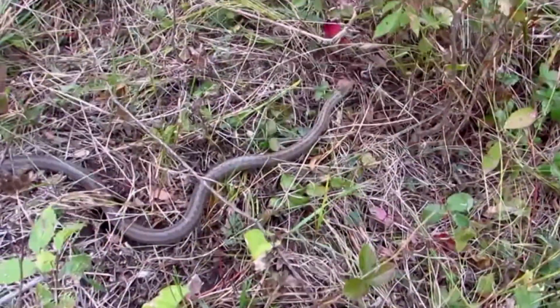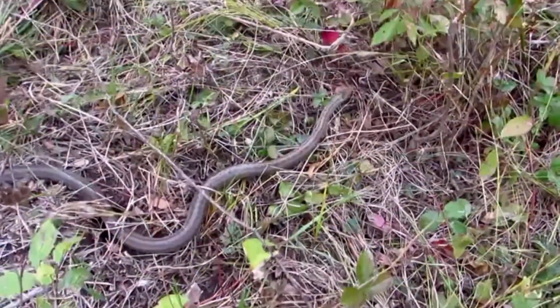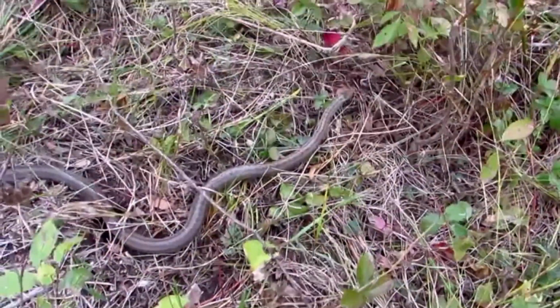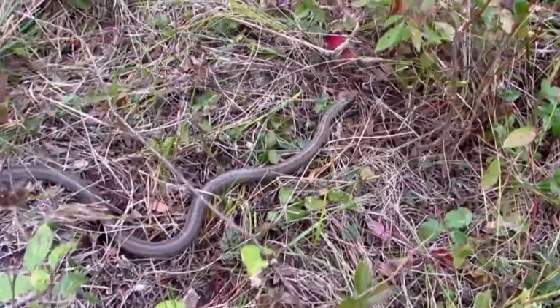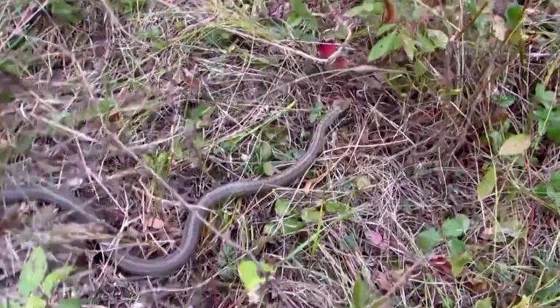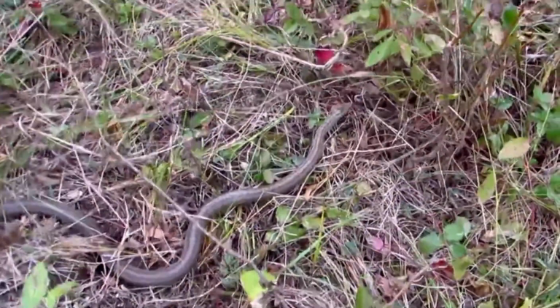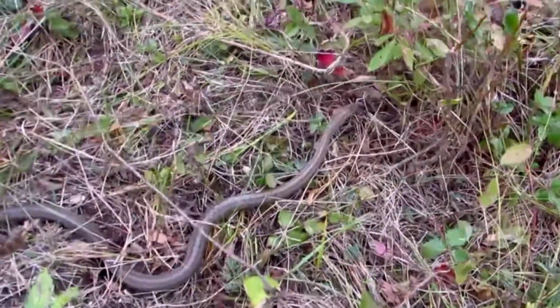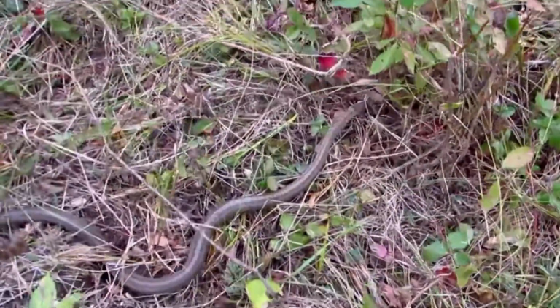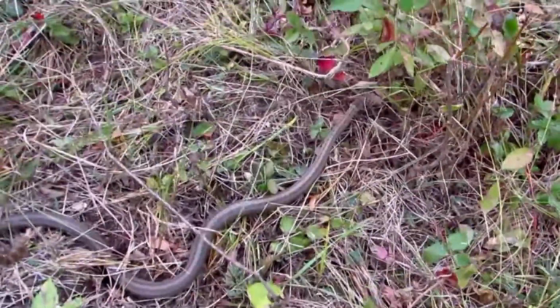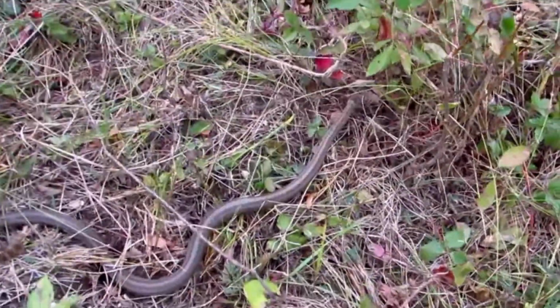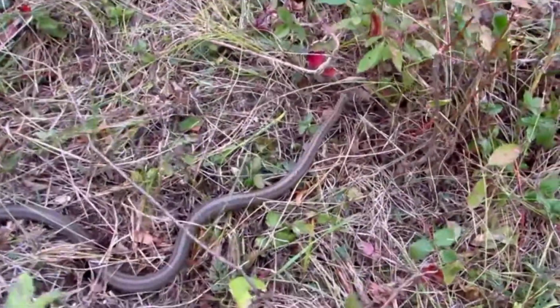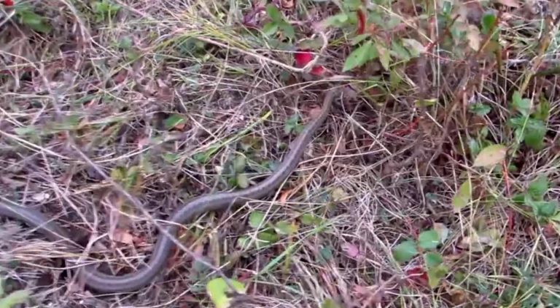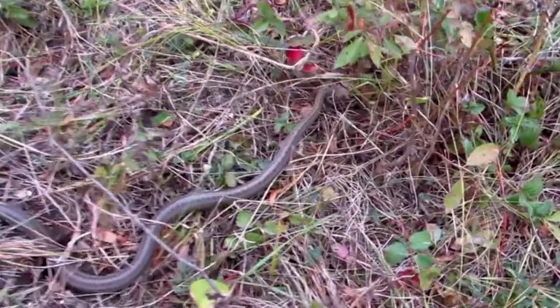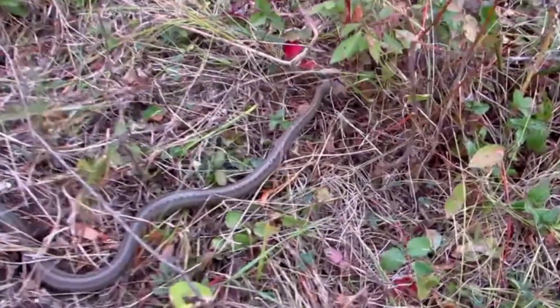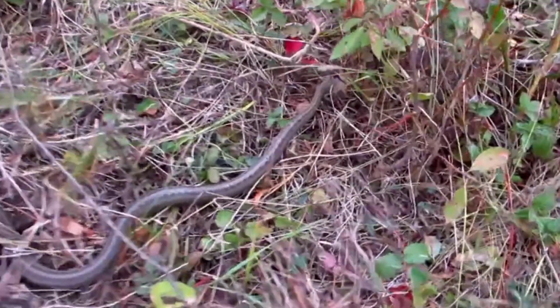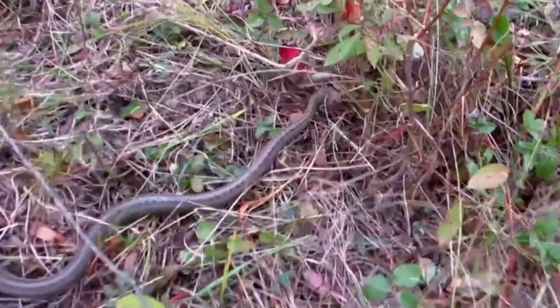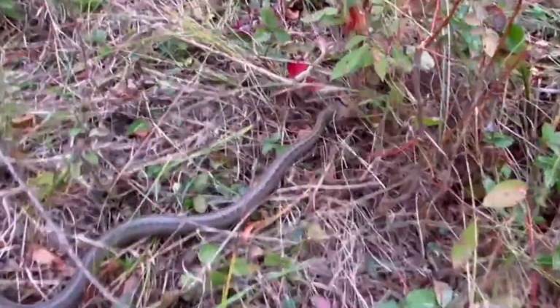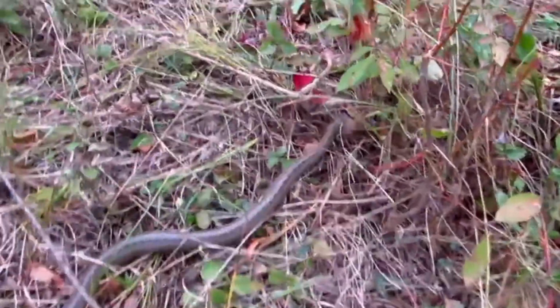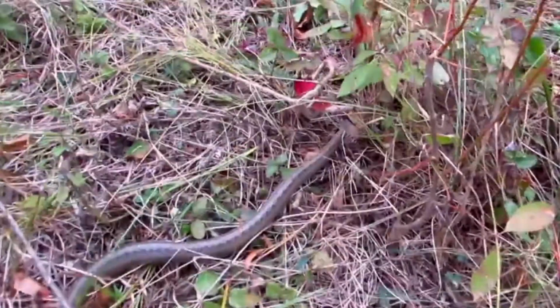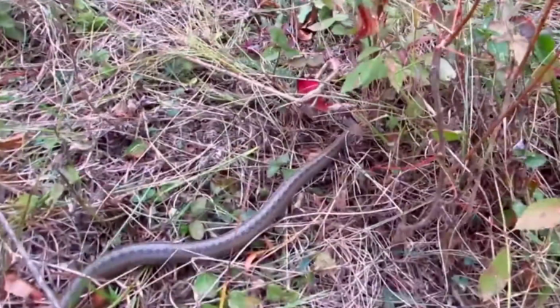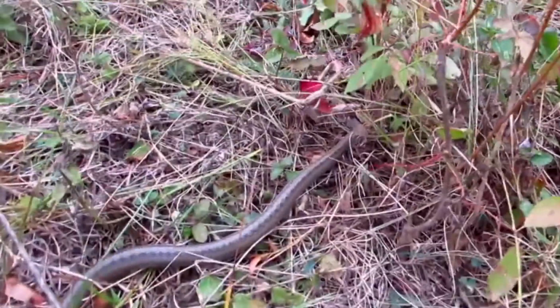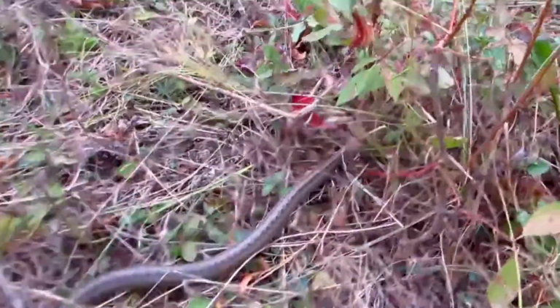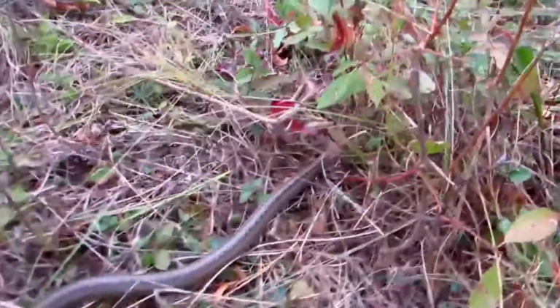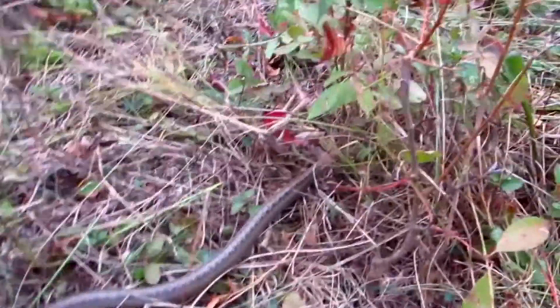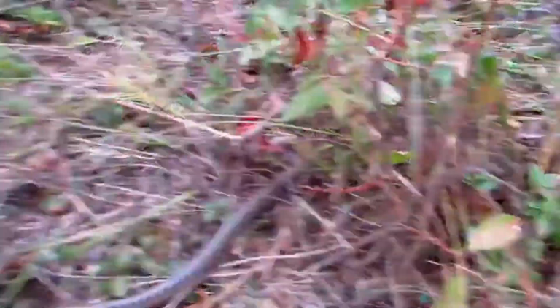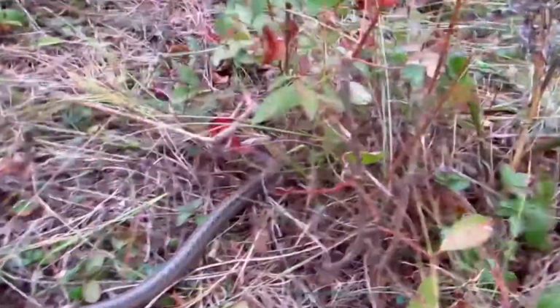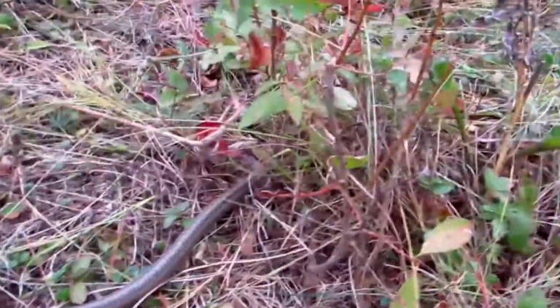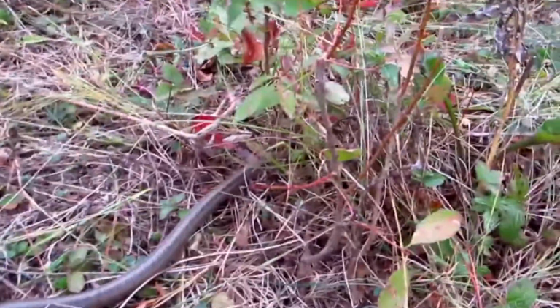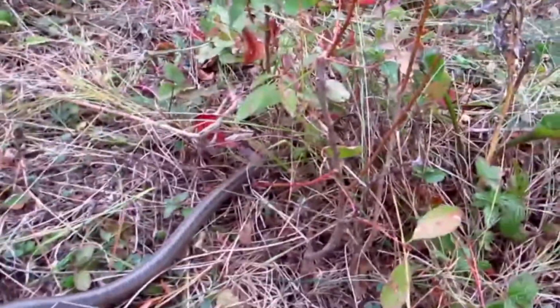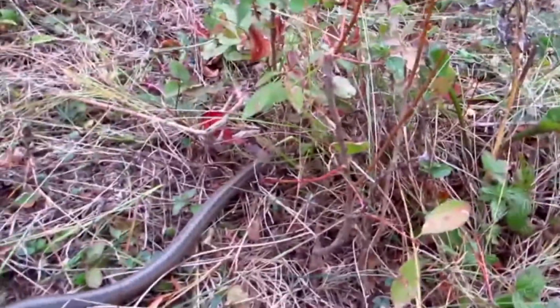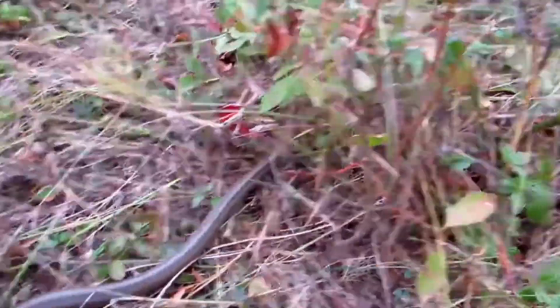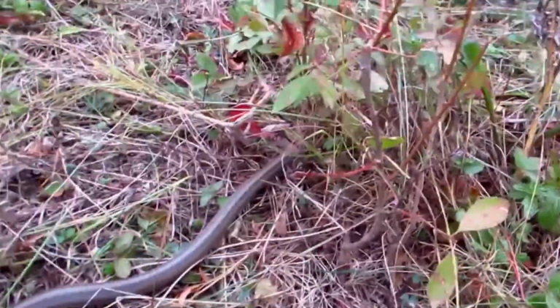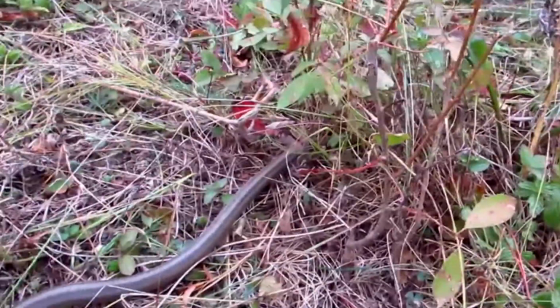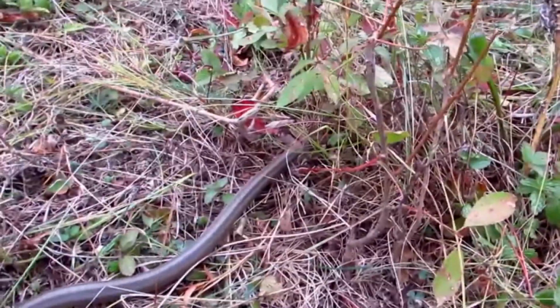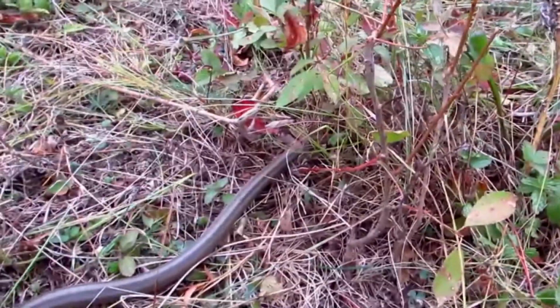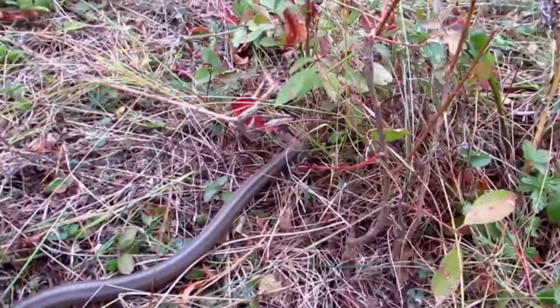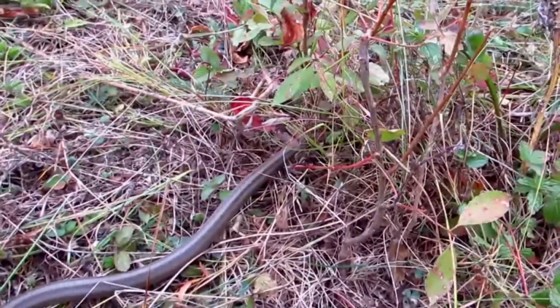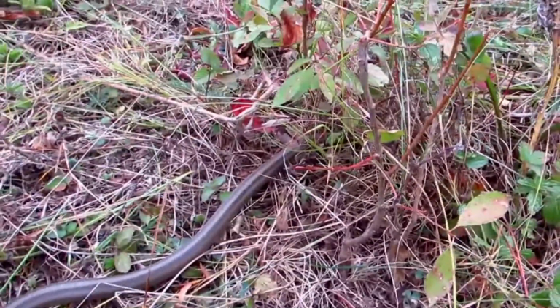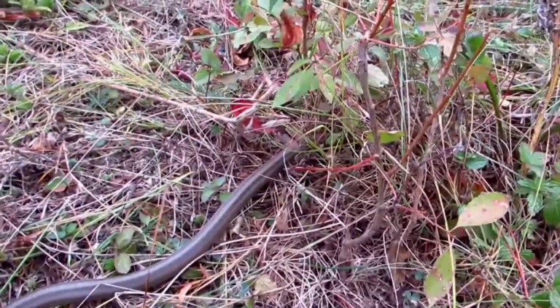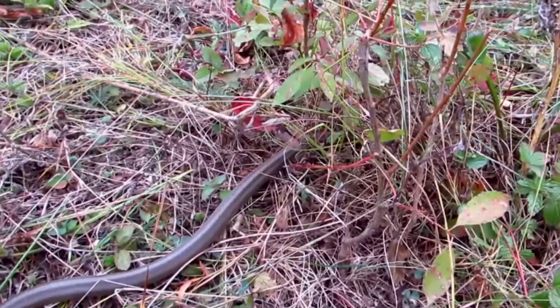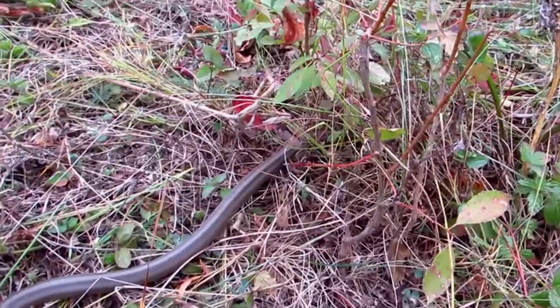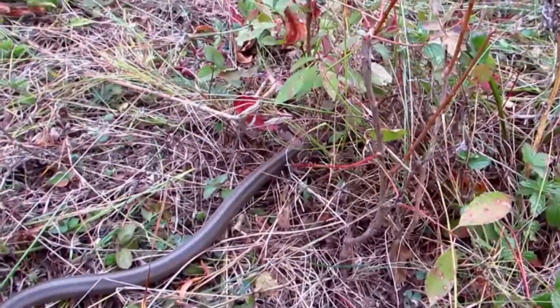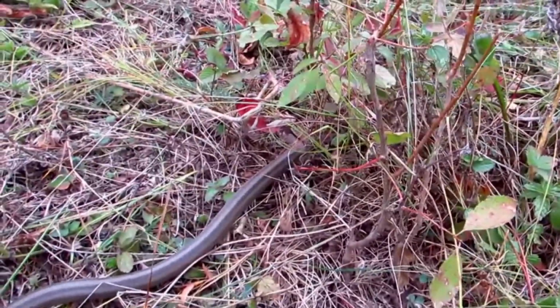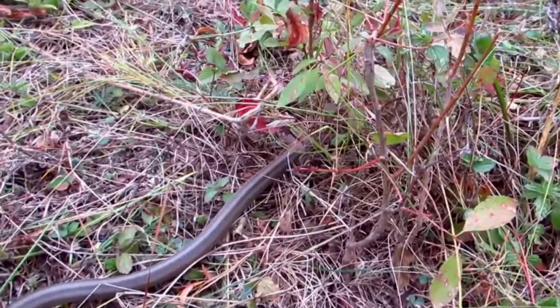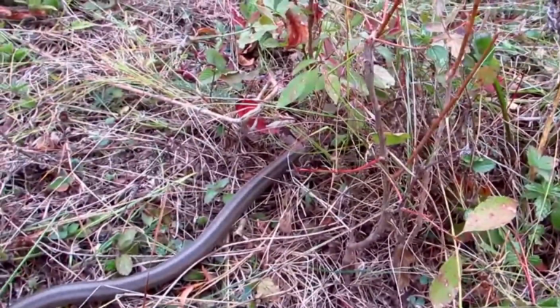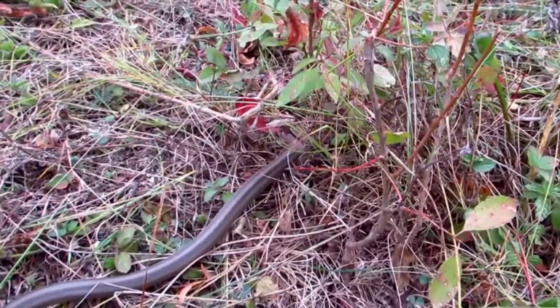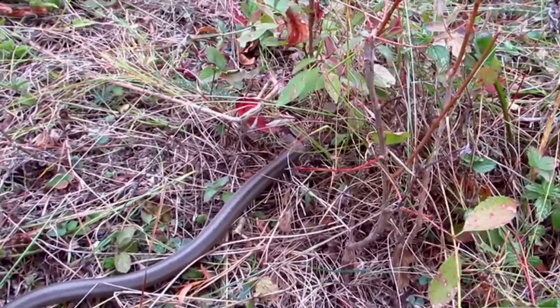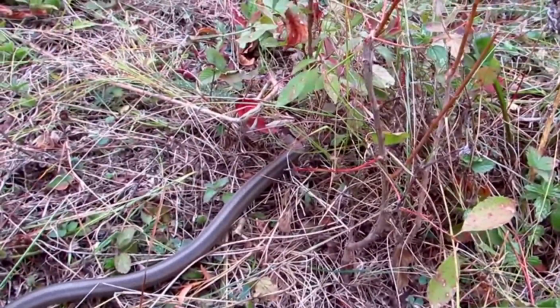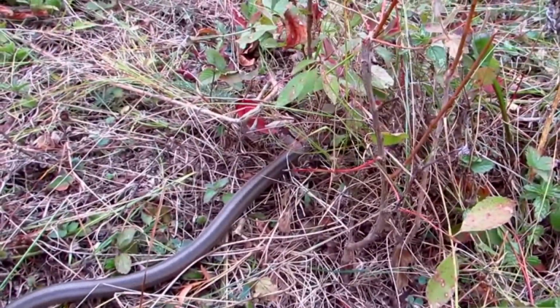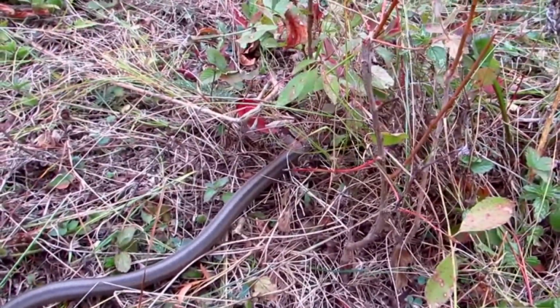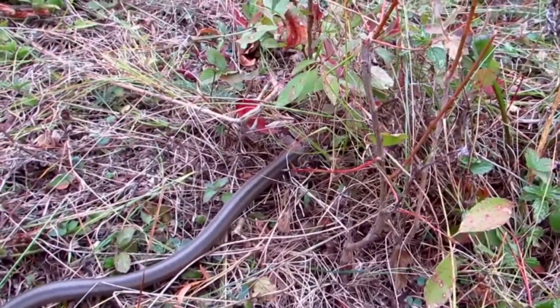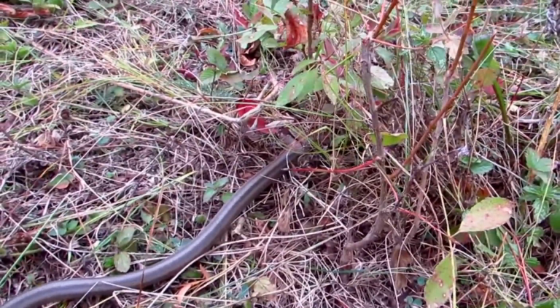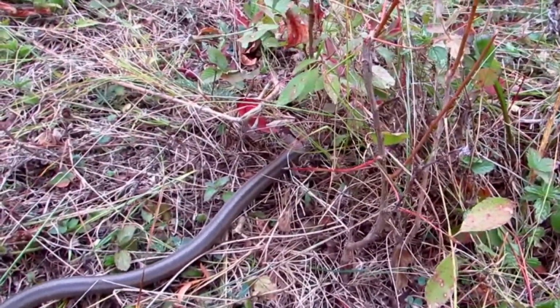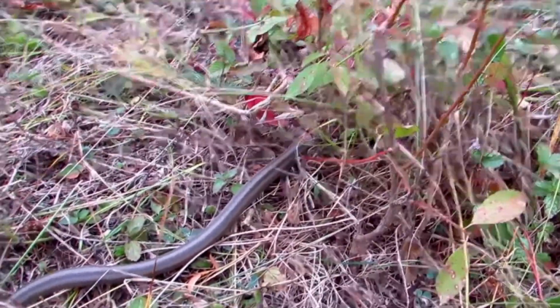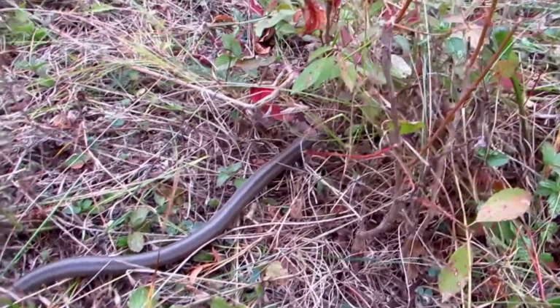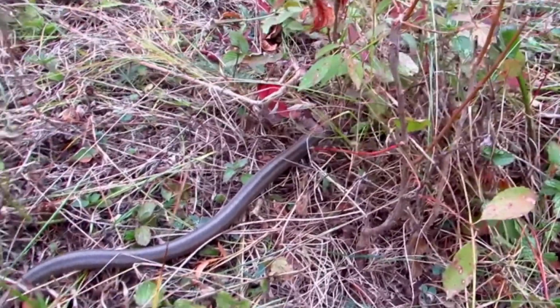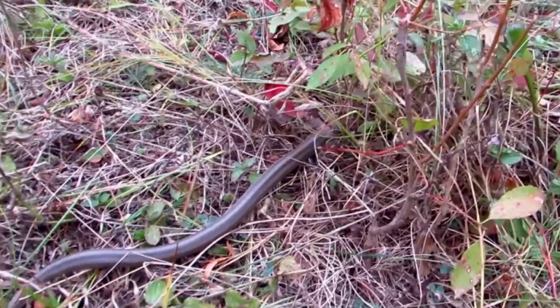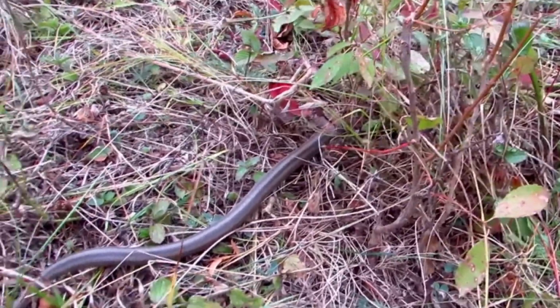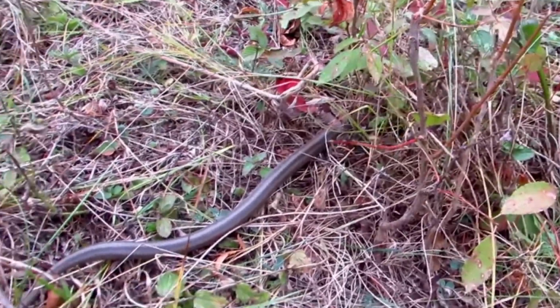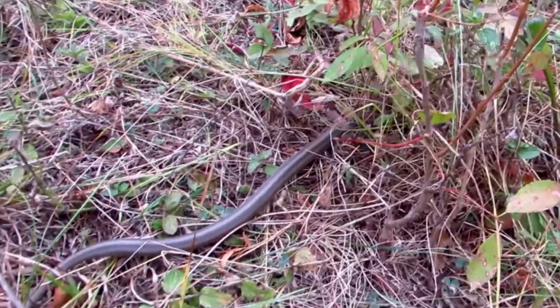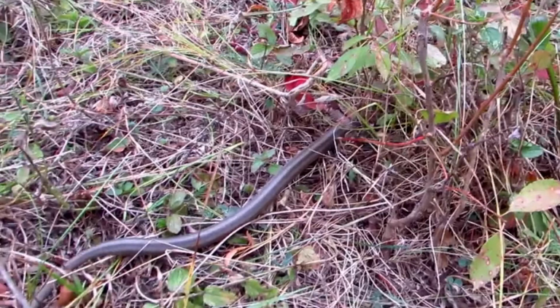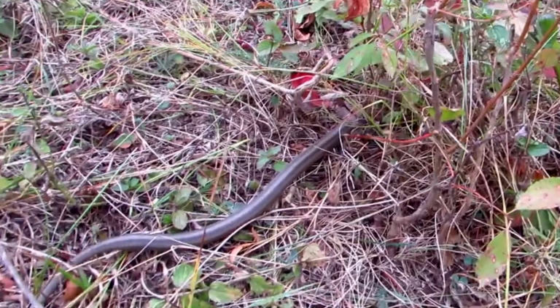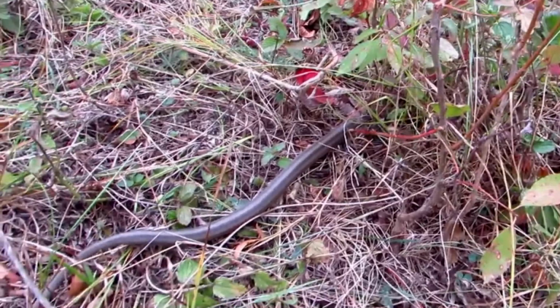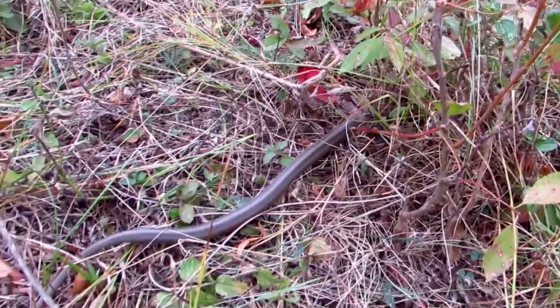Unfortunately, the destruction of heathlands across much of the UK remains a significant threat to the species' continued survival here.